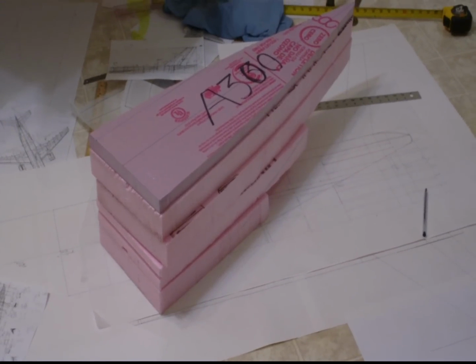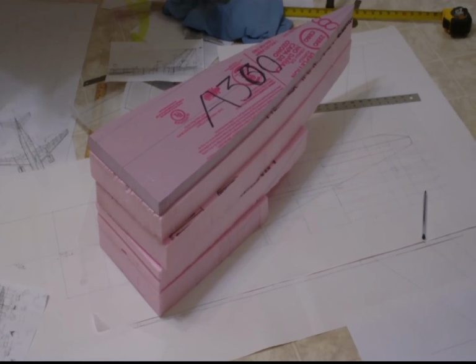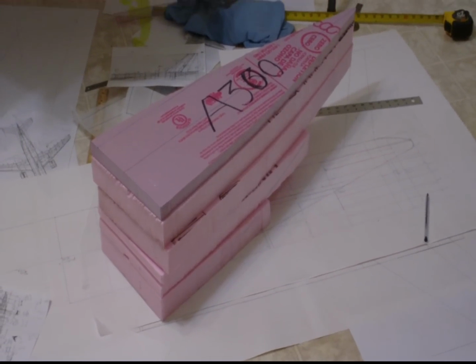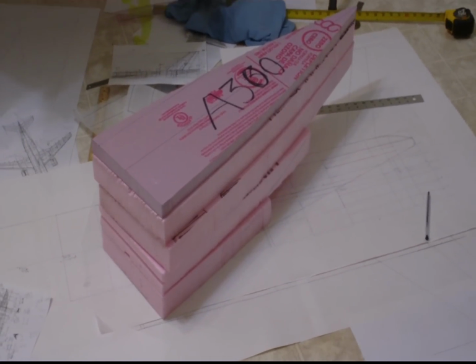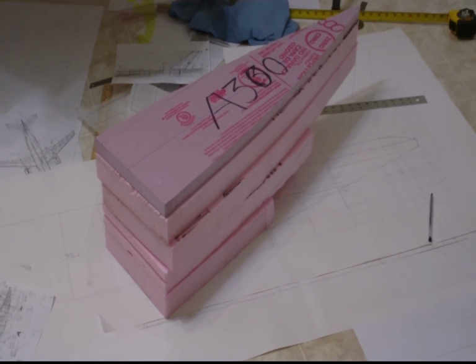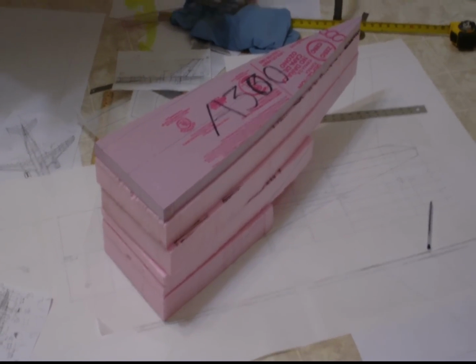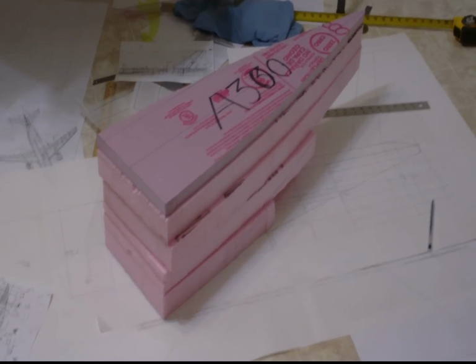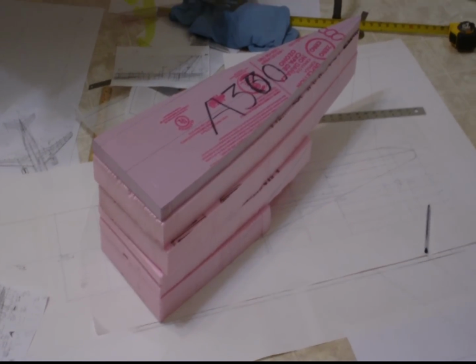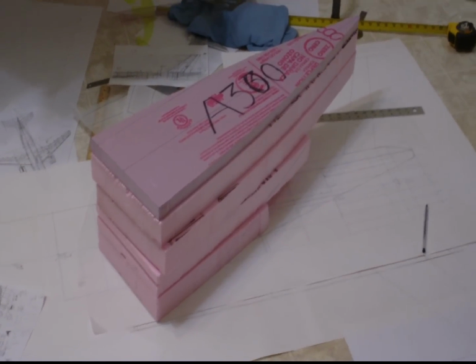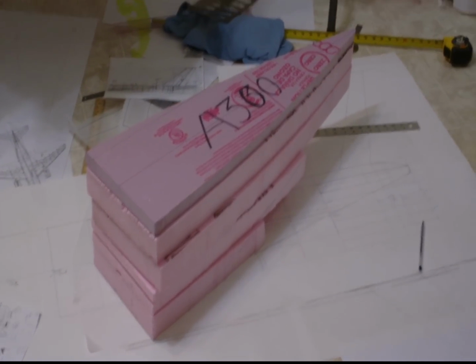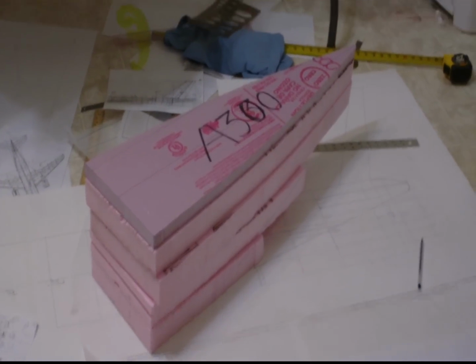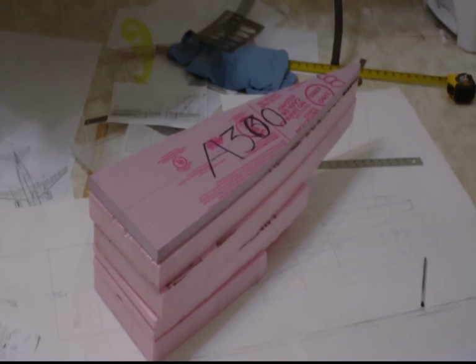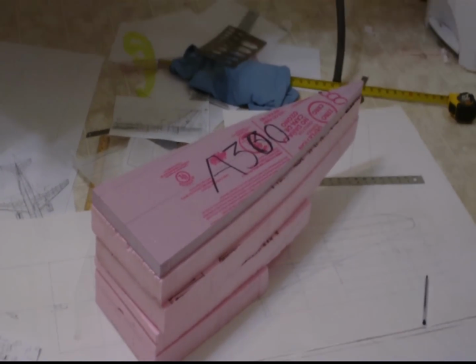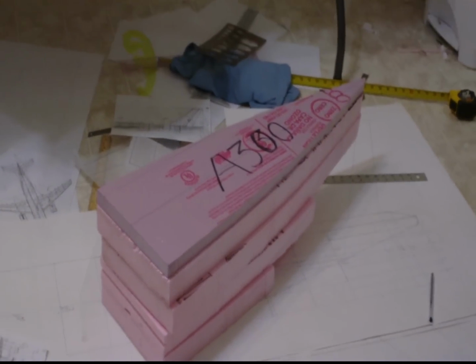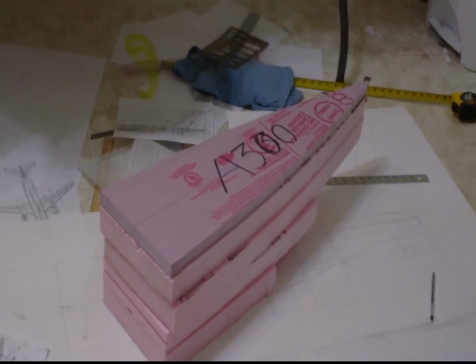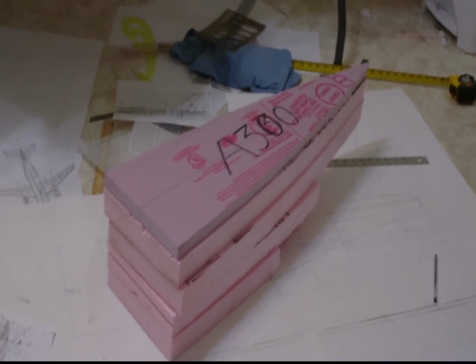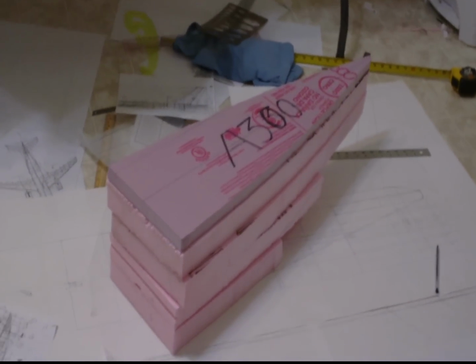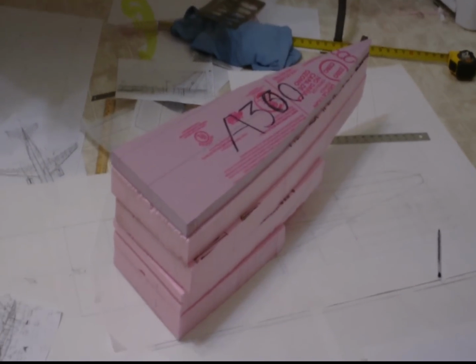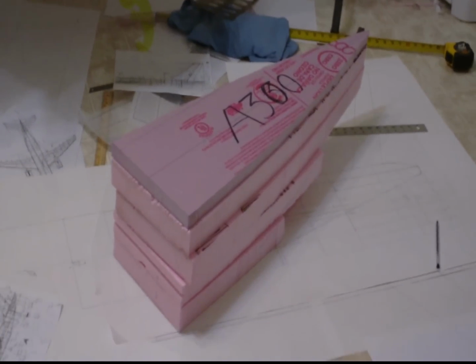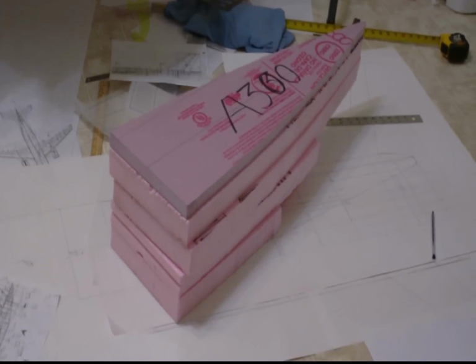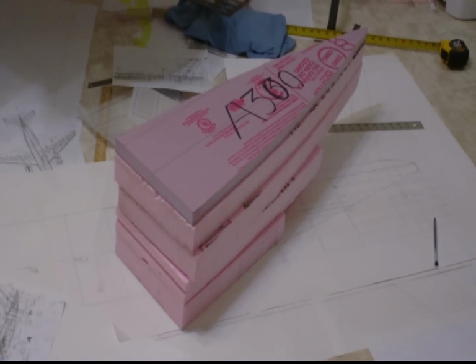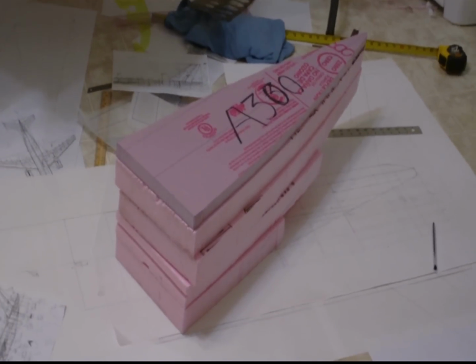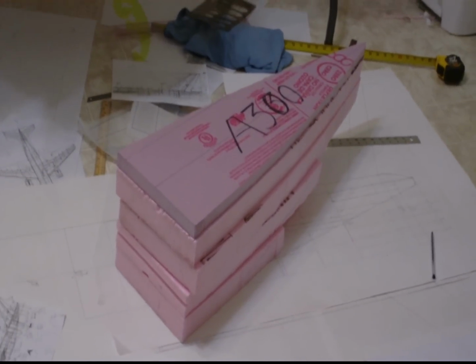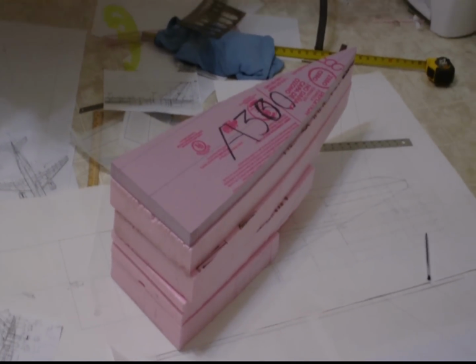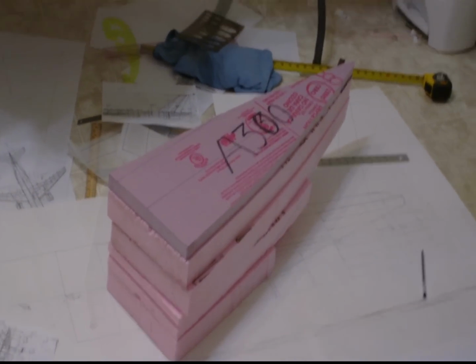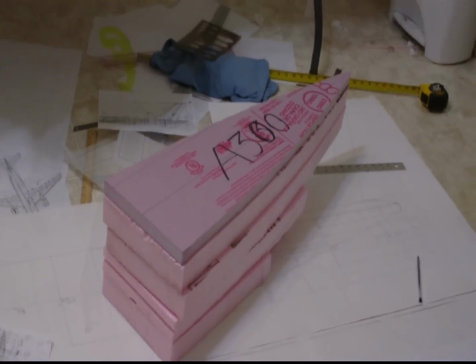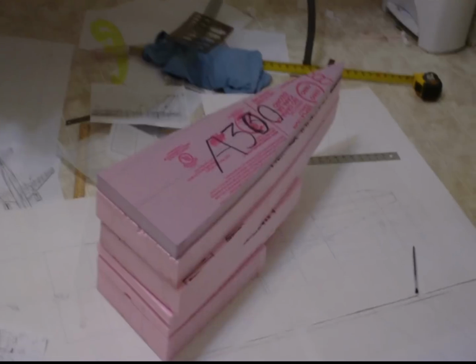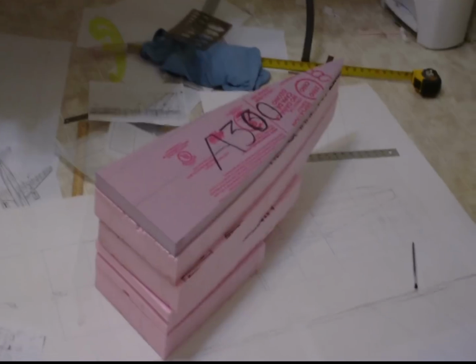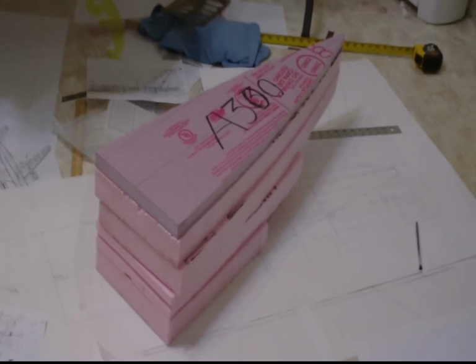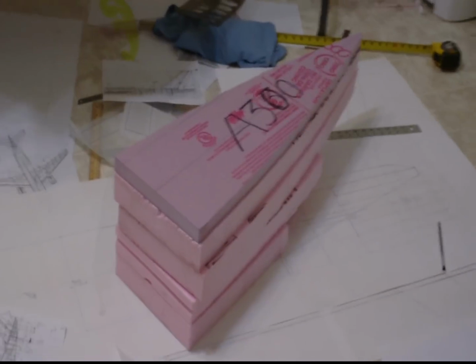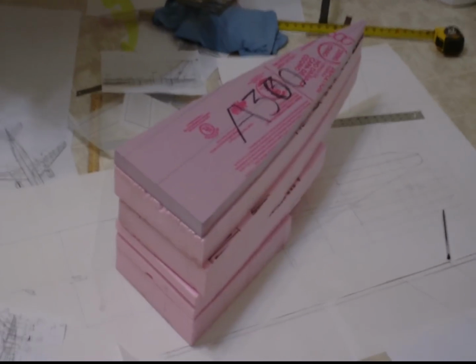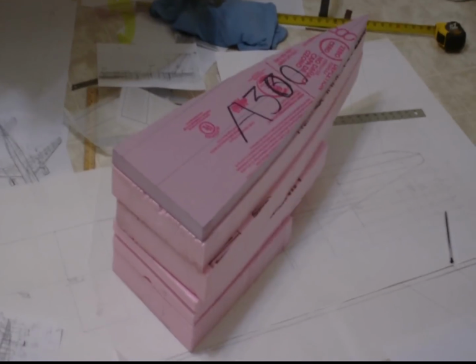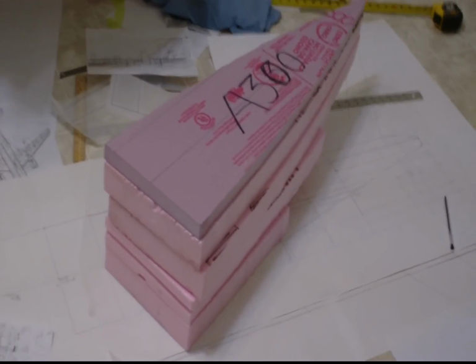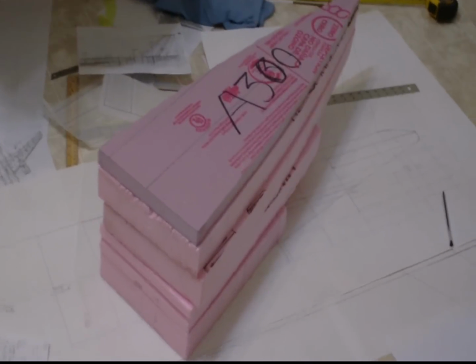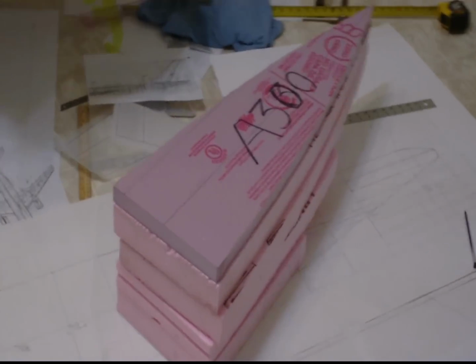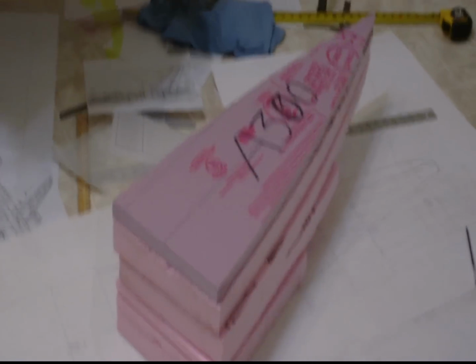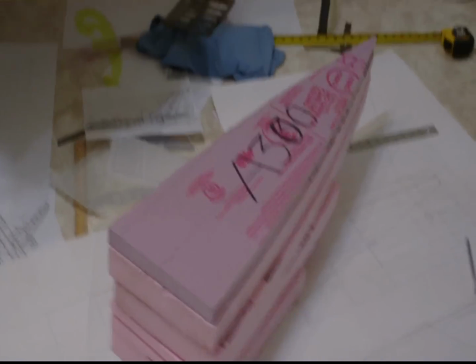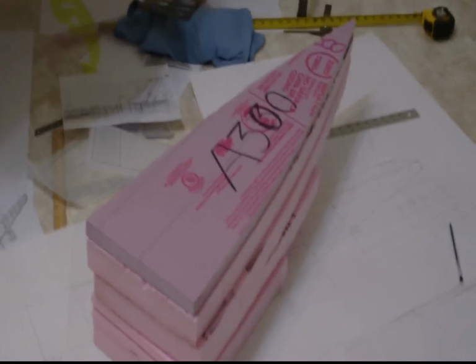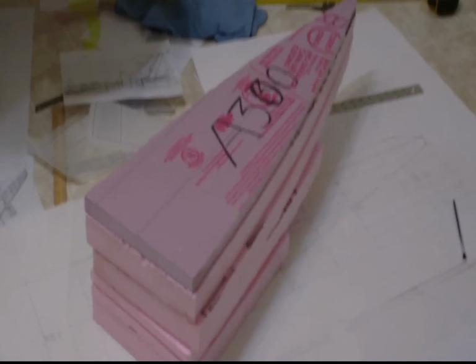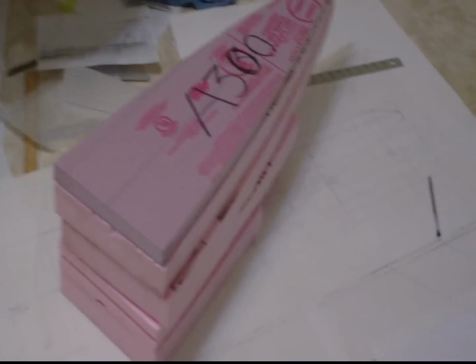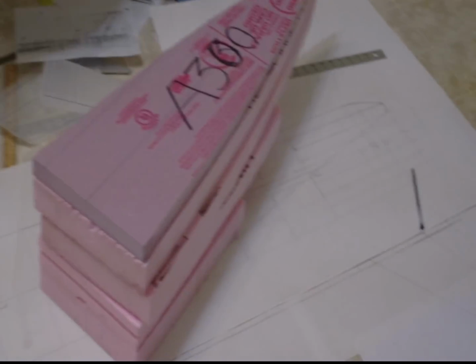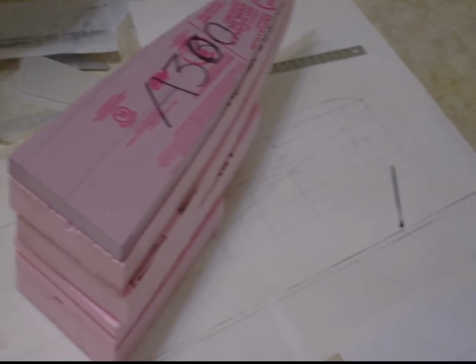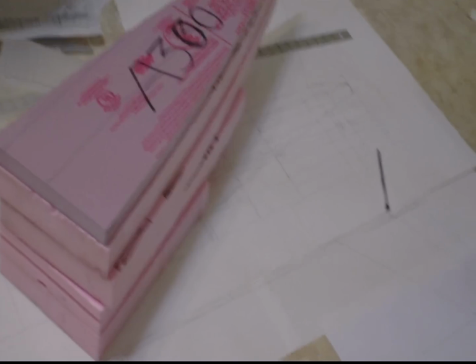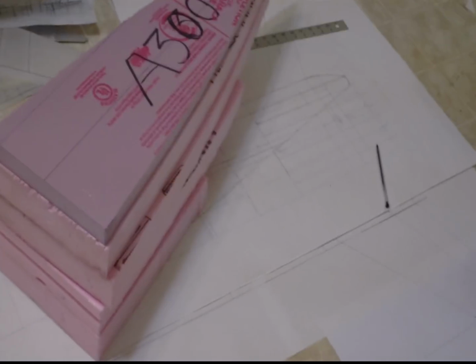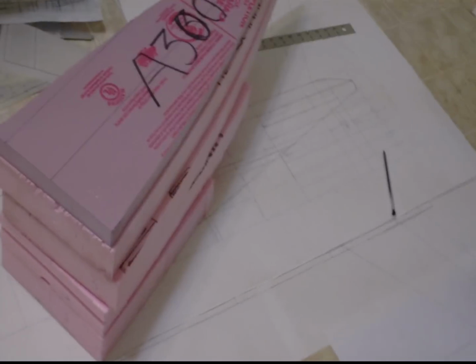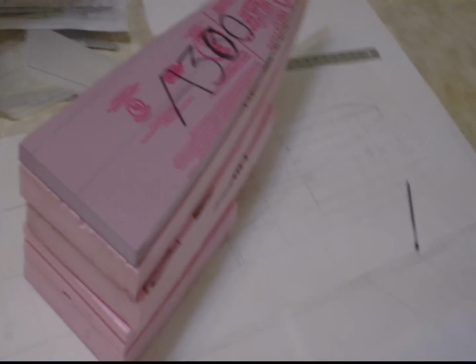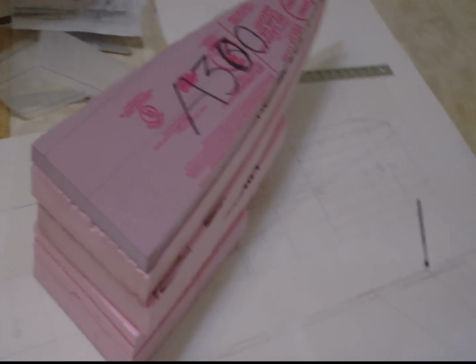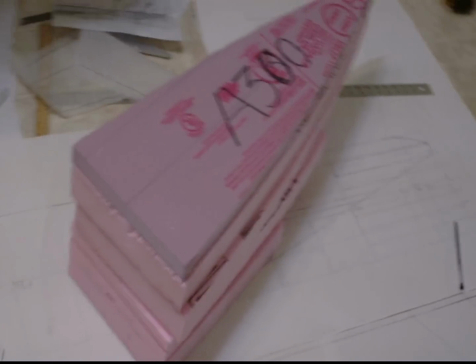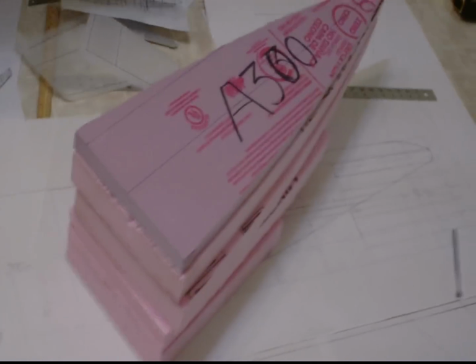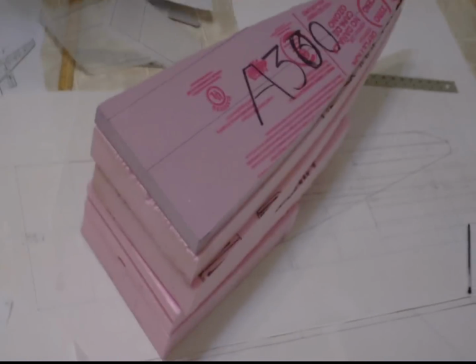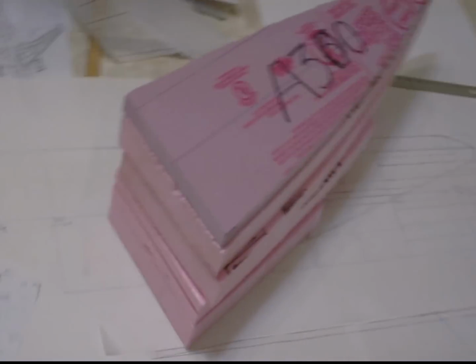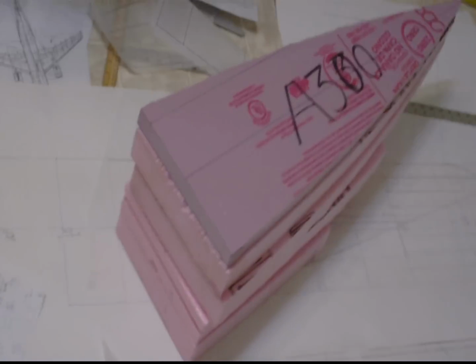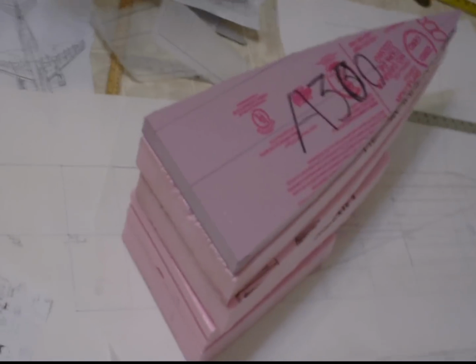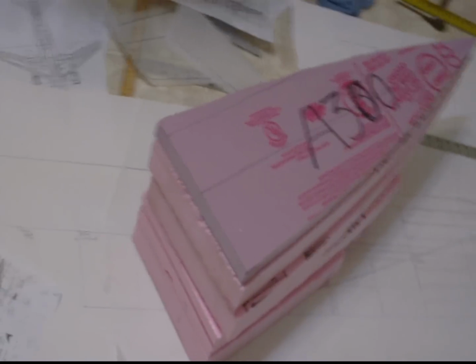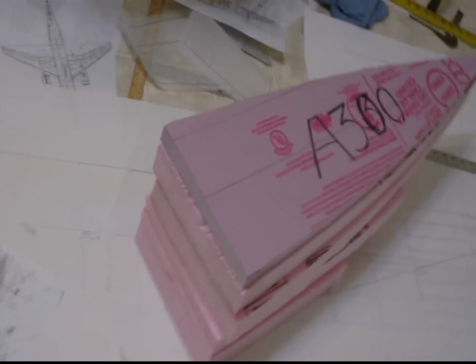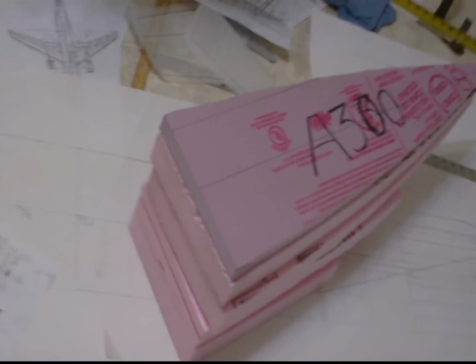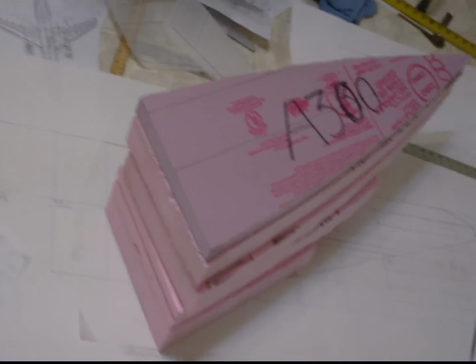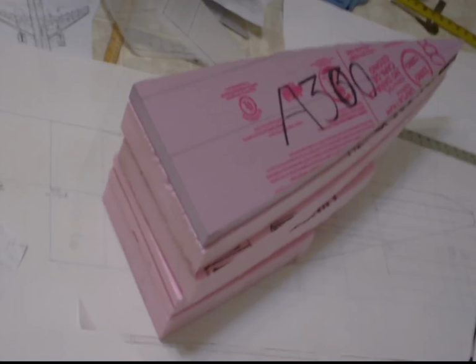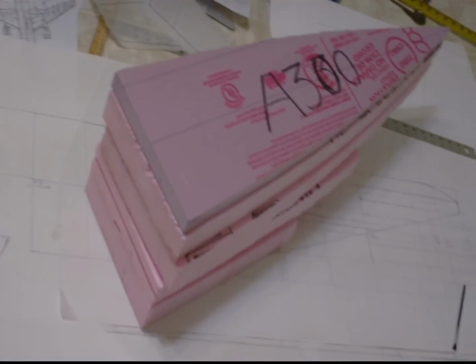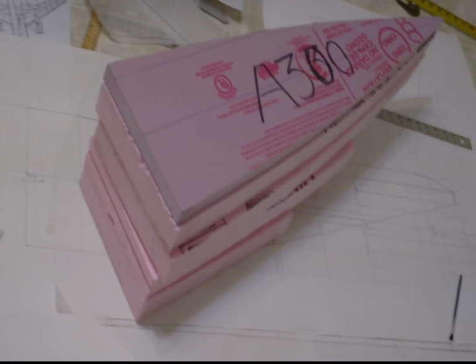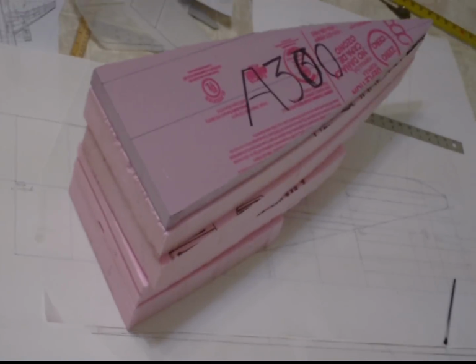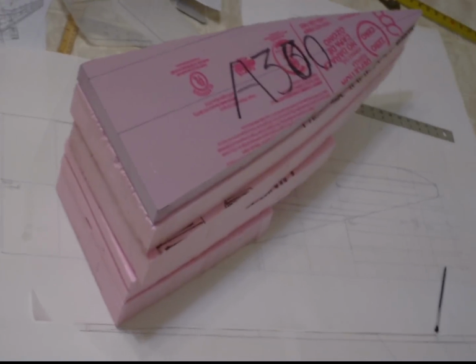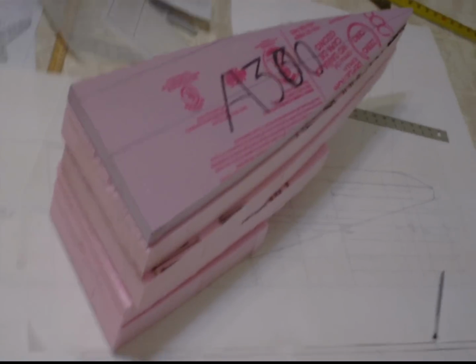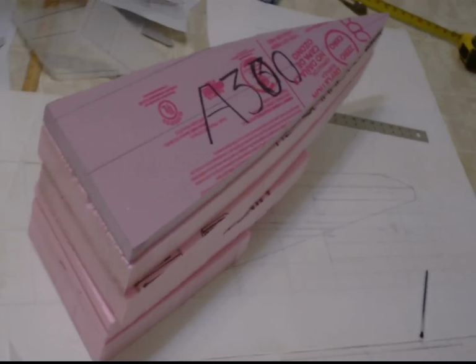Hey, this is DemonDriver, back again with another installment of the A300 RC Foamy build.